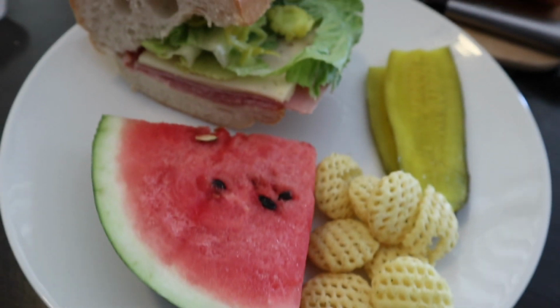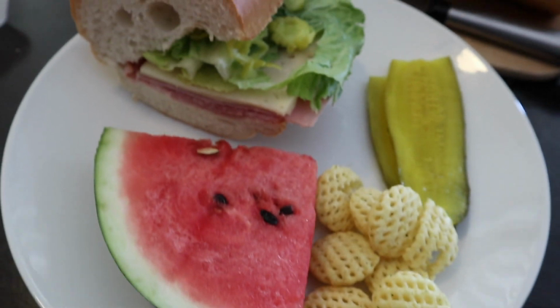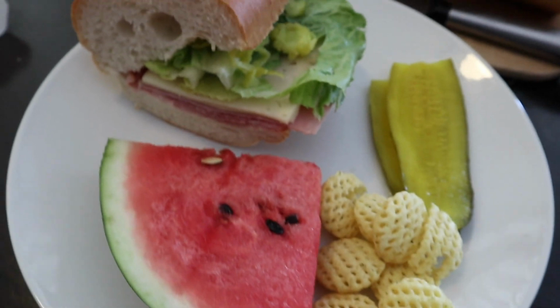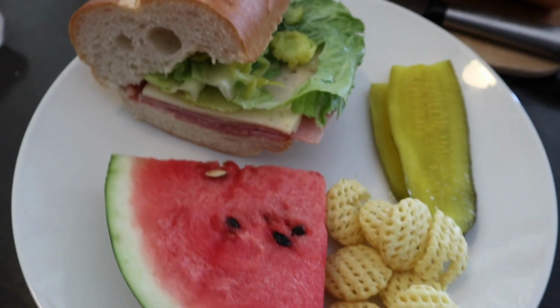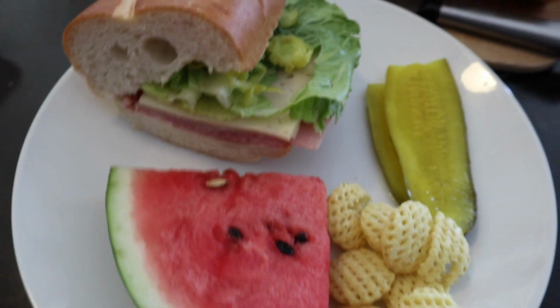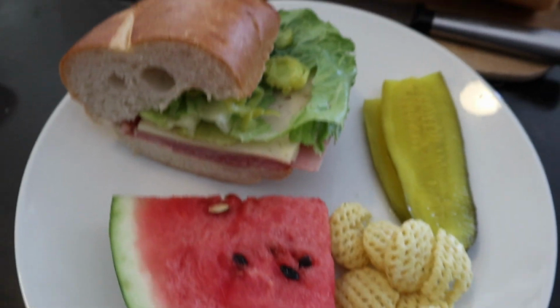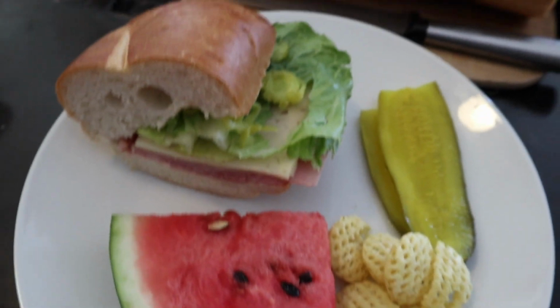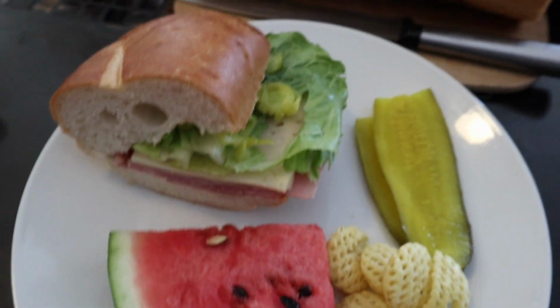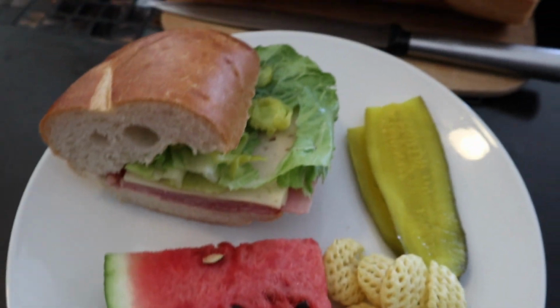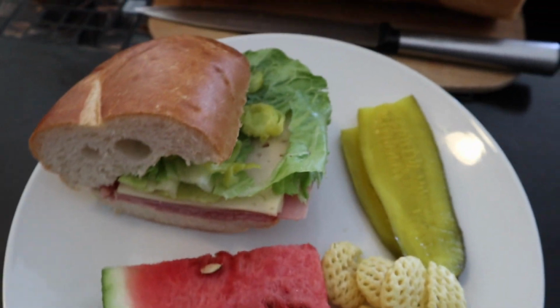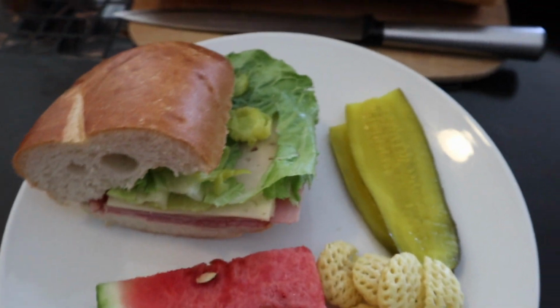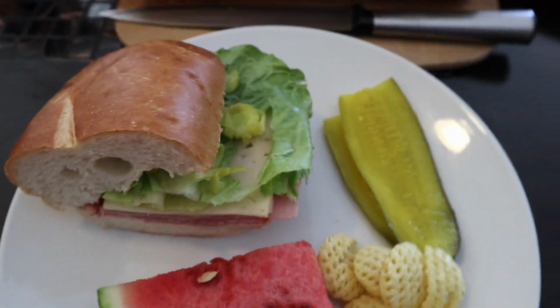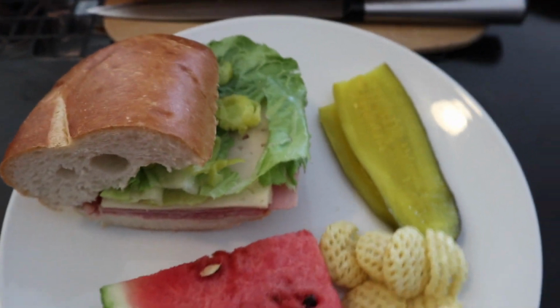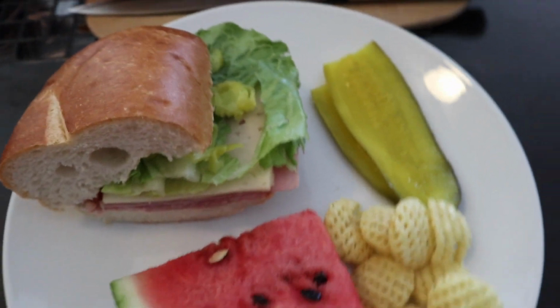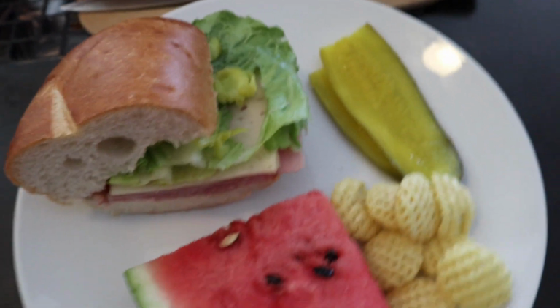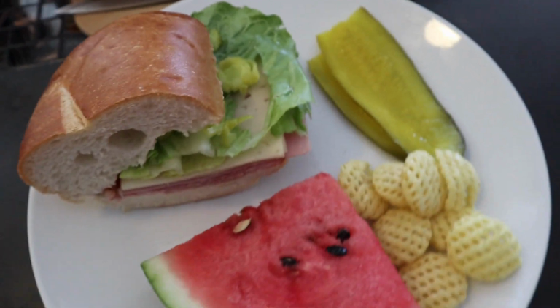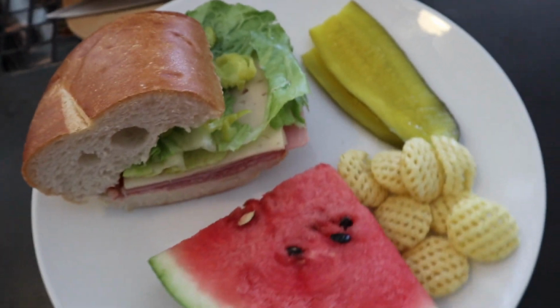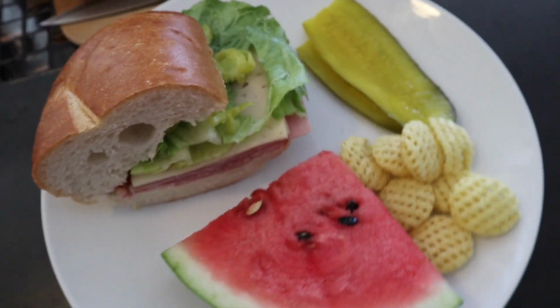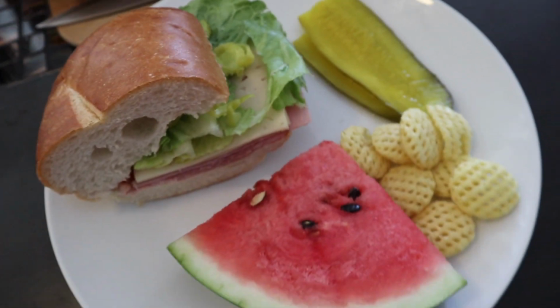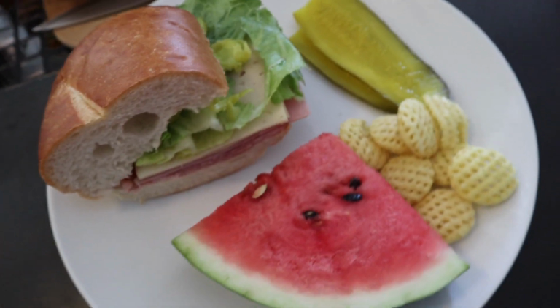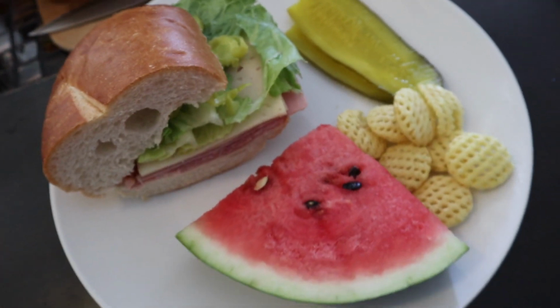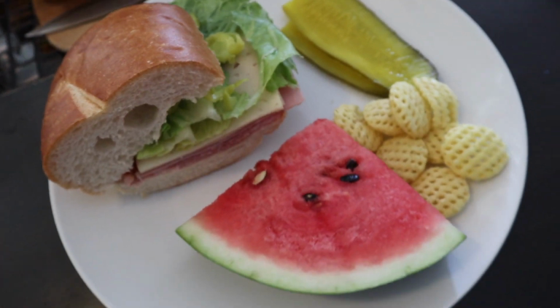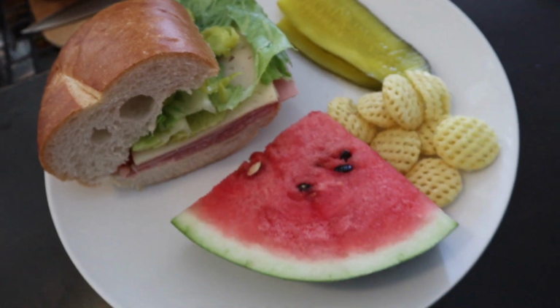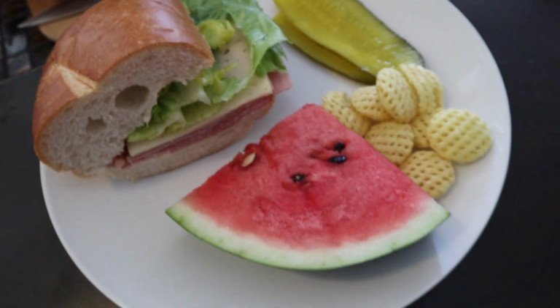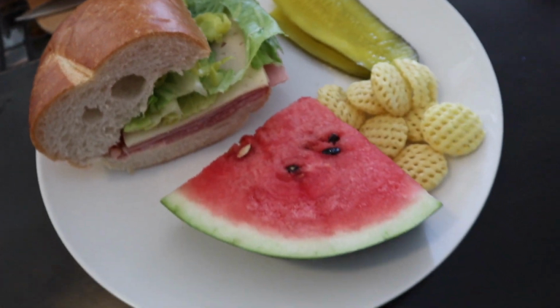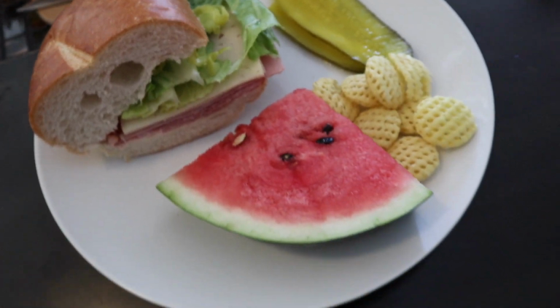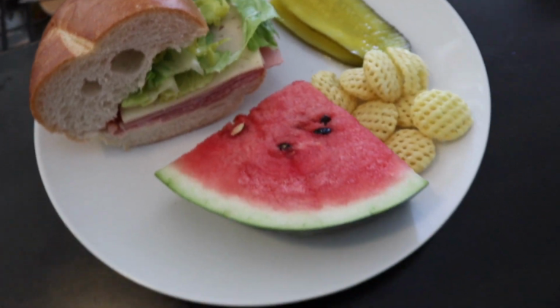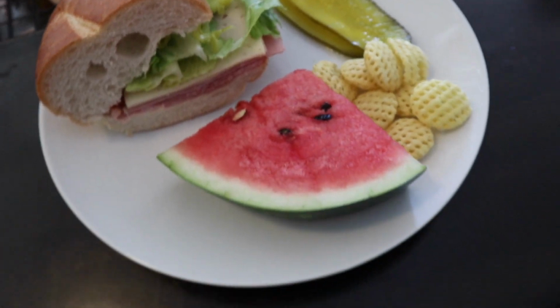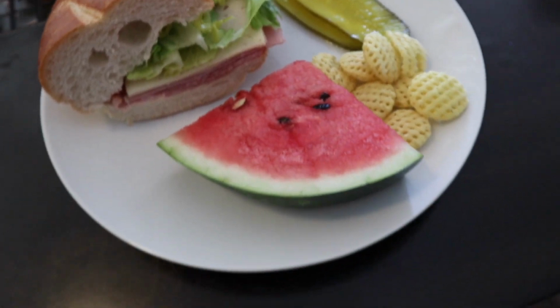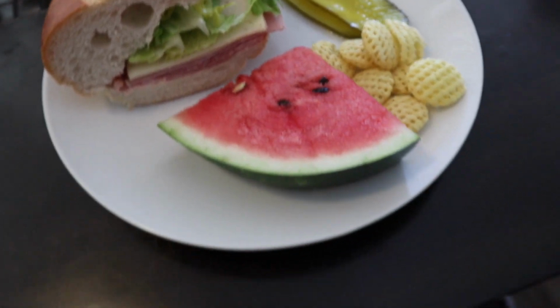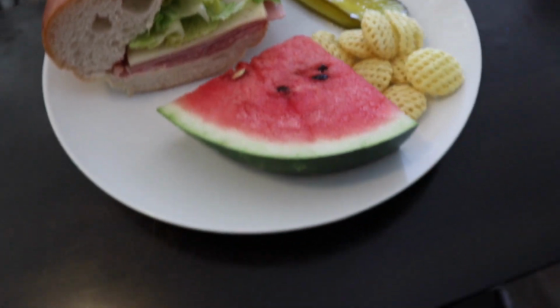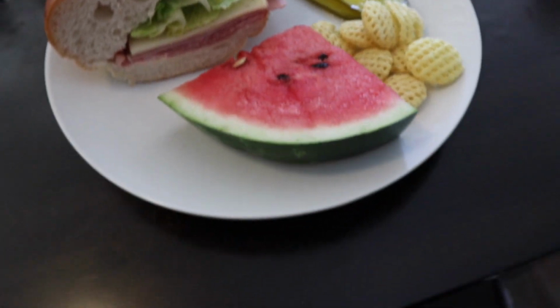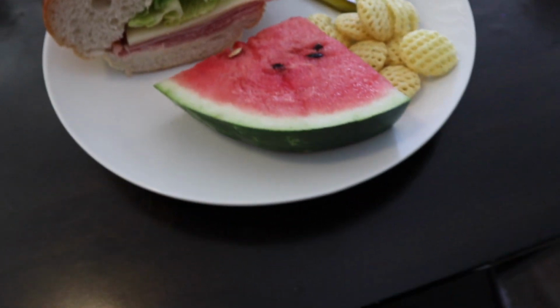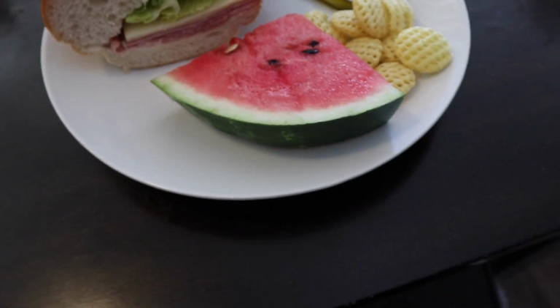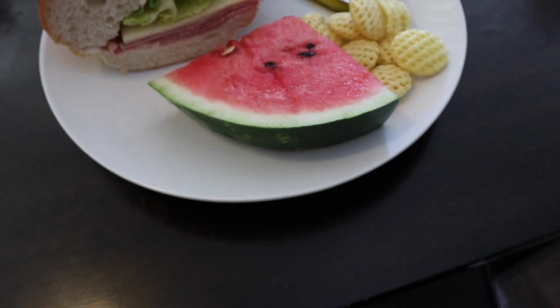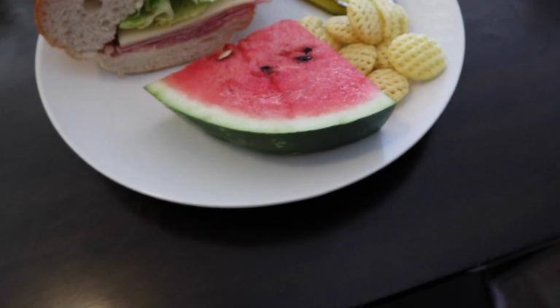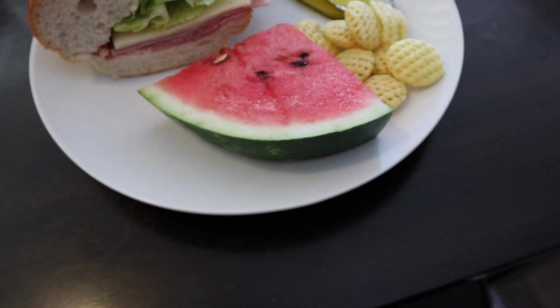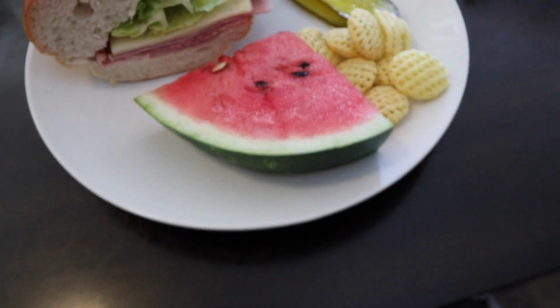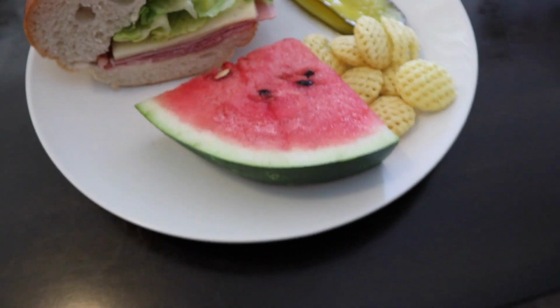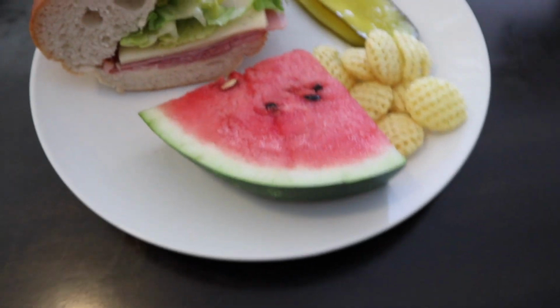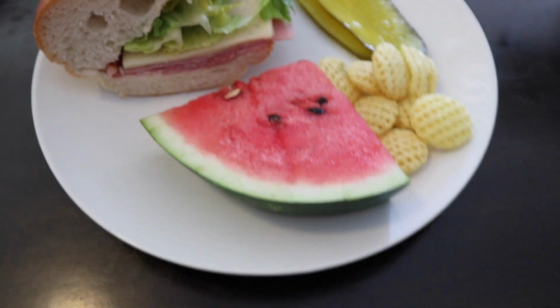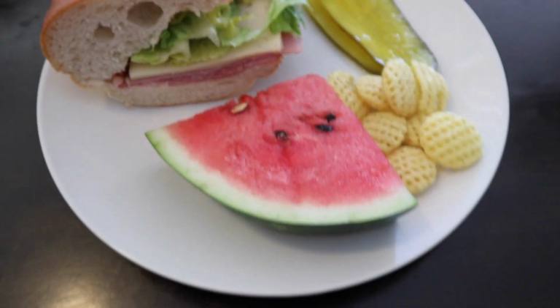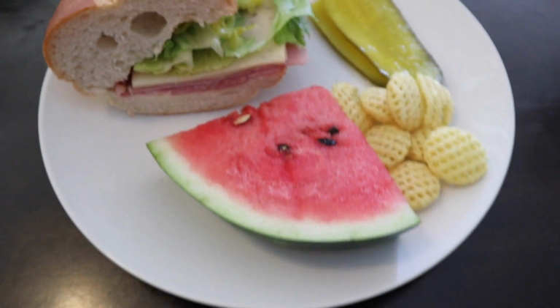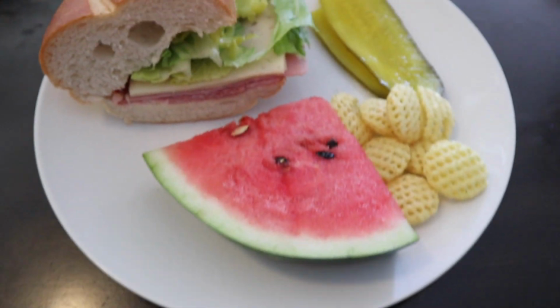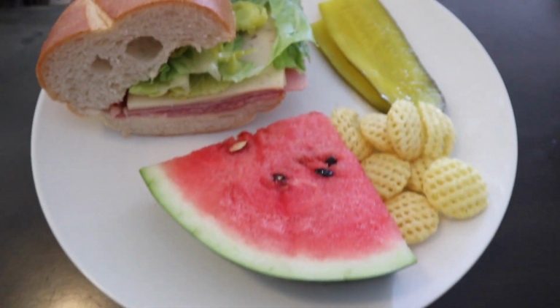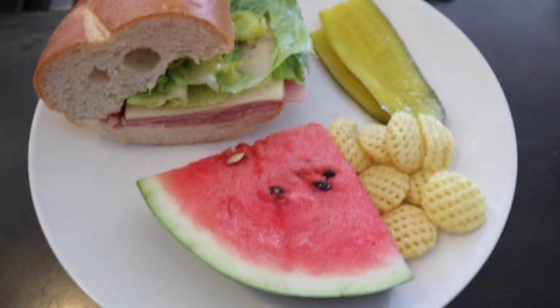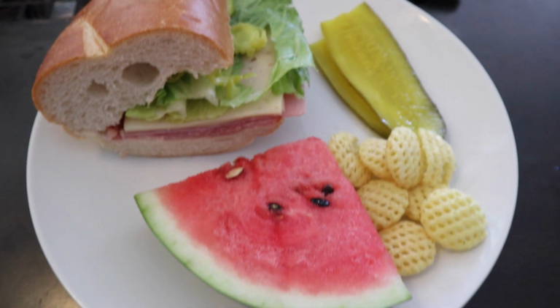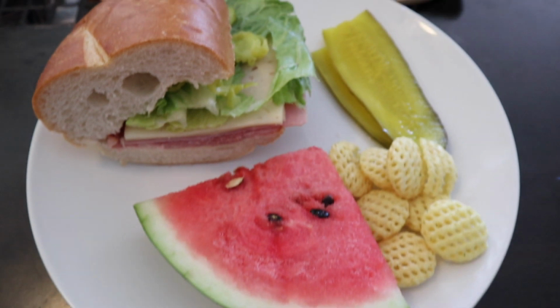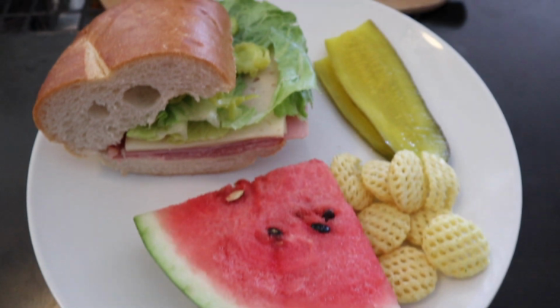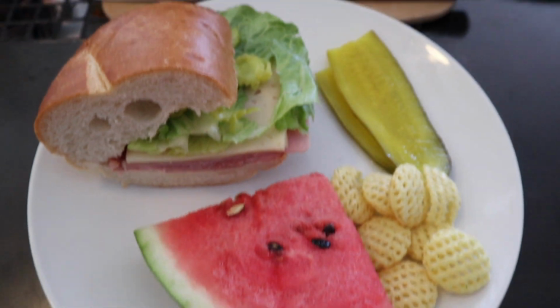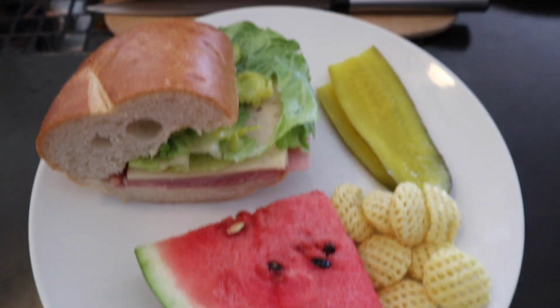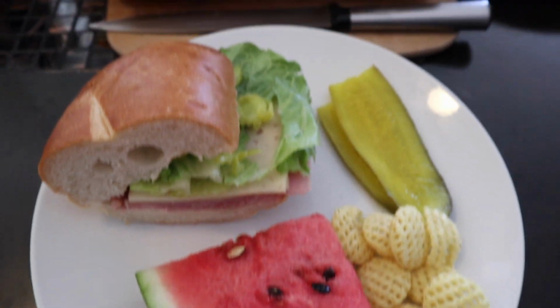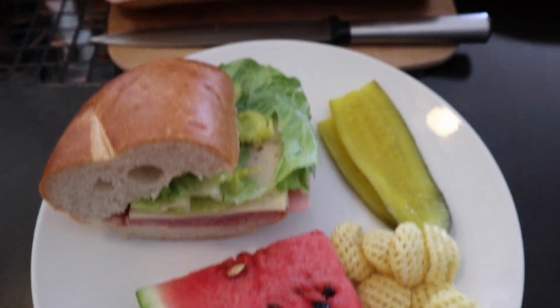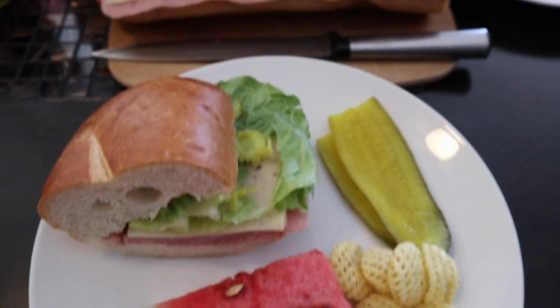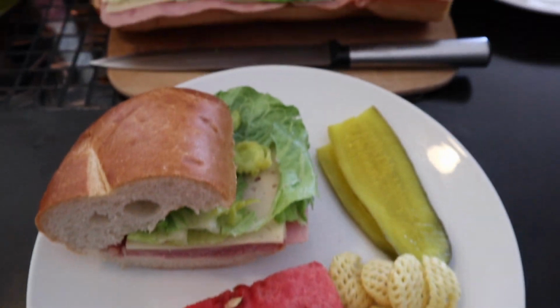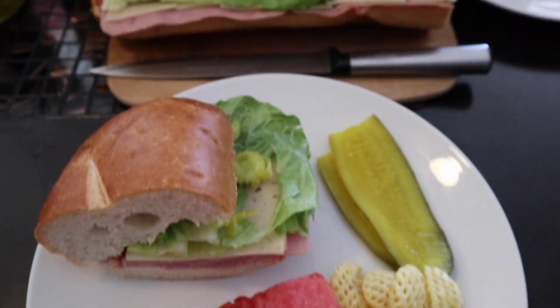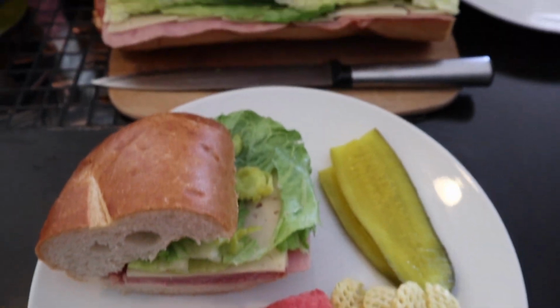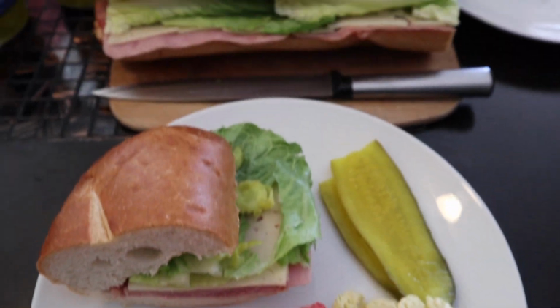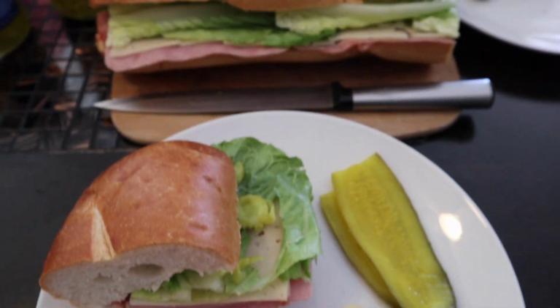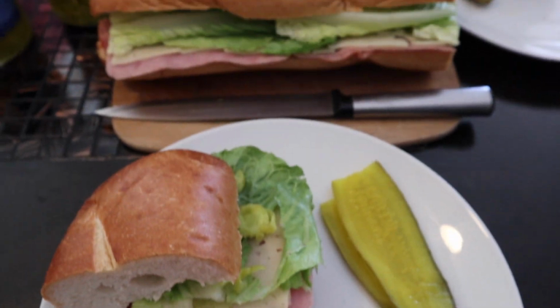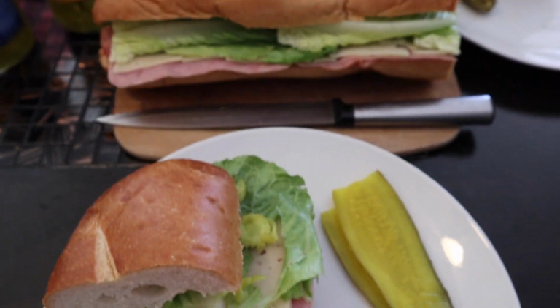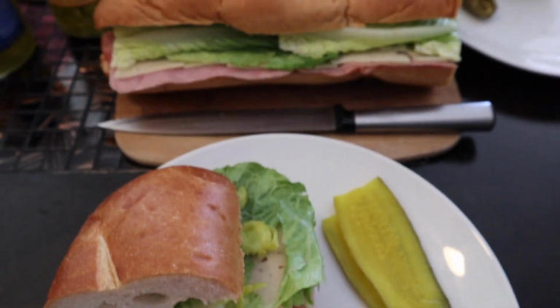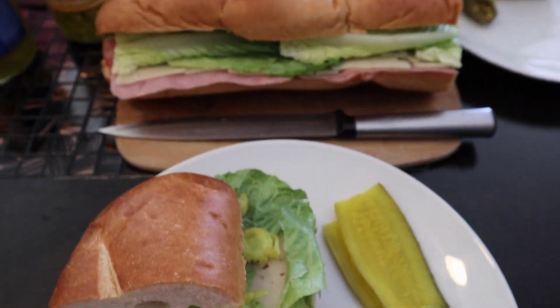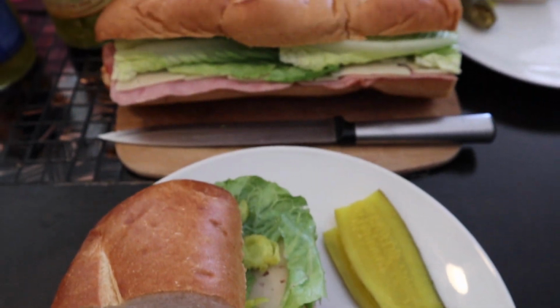So this is what my plate looks like — a perfect slice of watermelon, some chips, some pickles, and a sandwich. You're good to go.